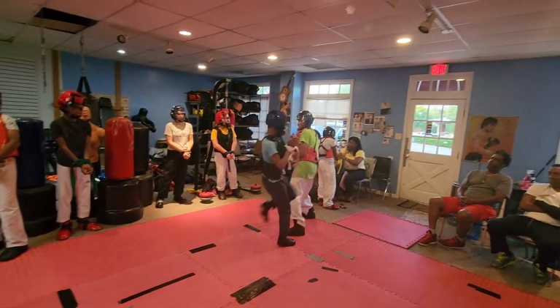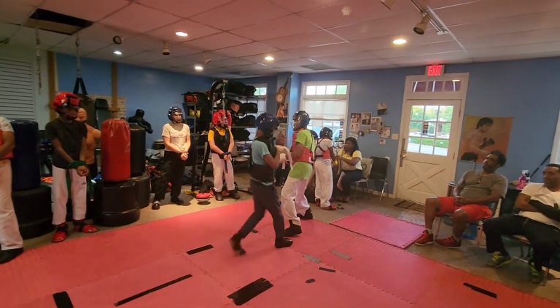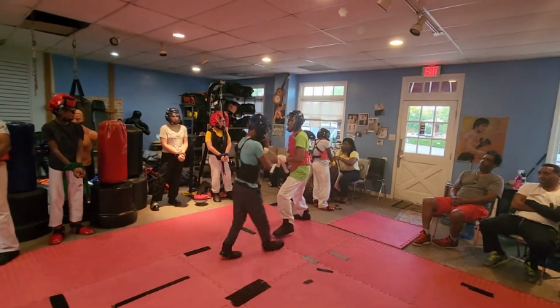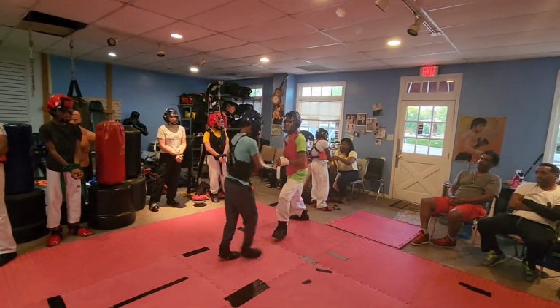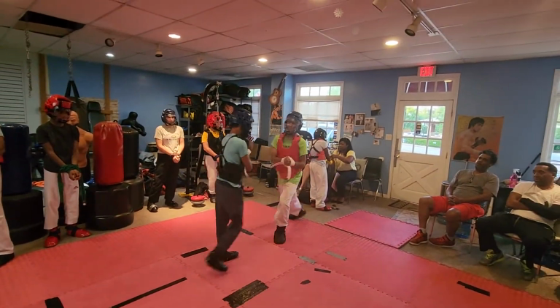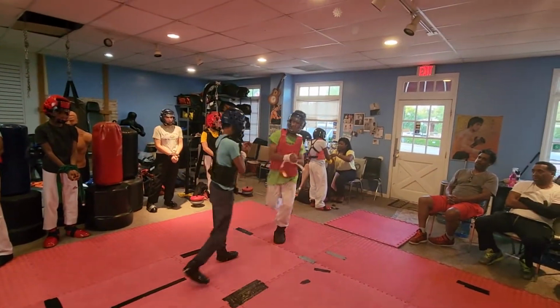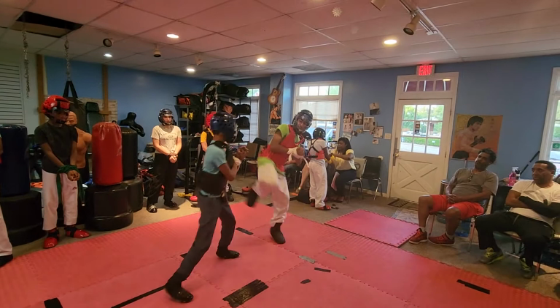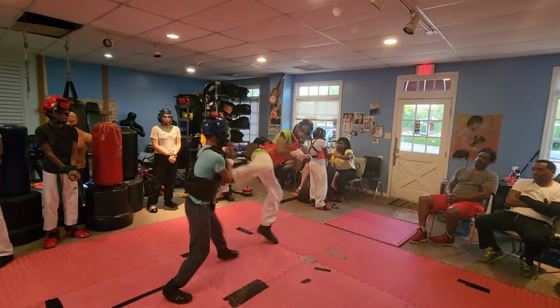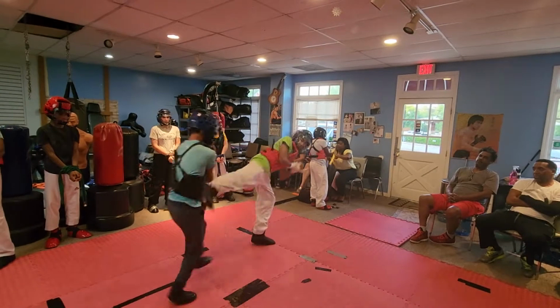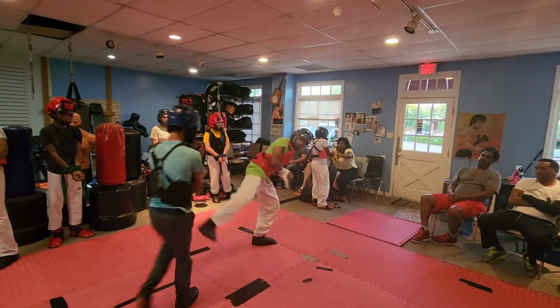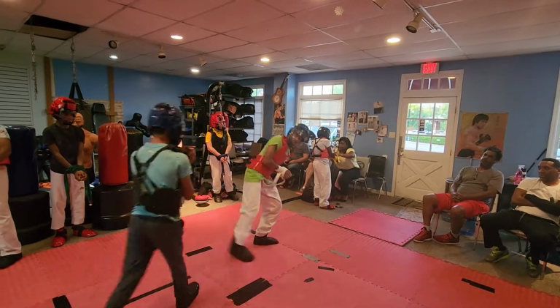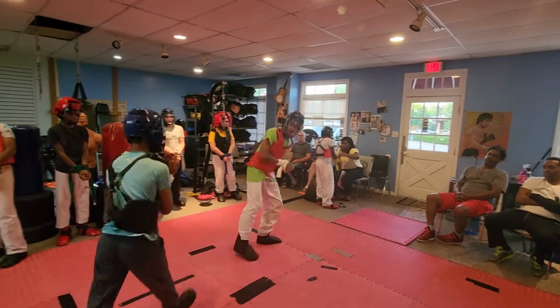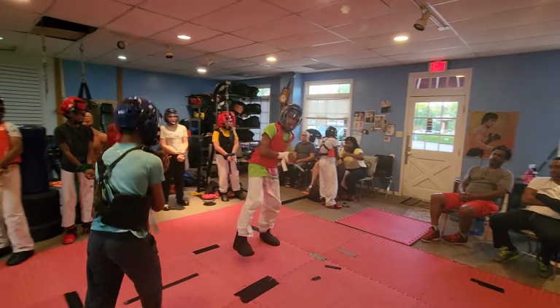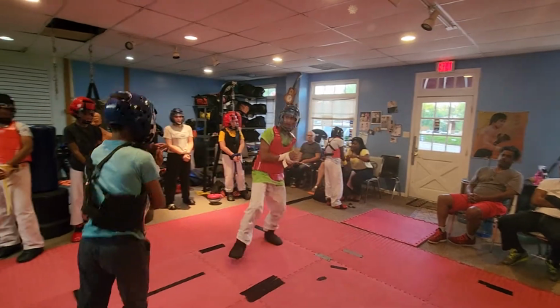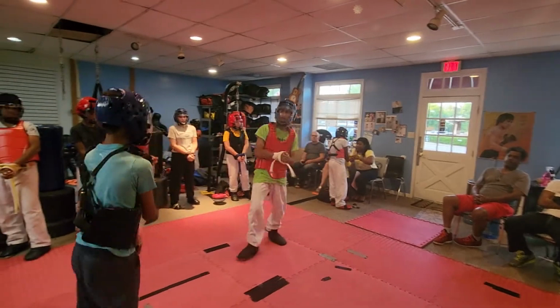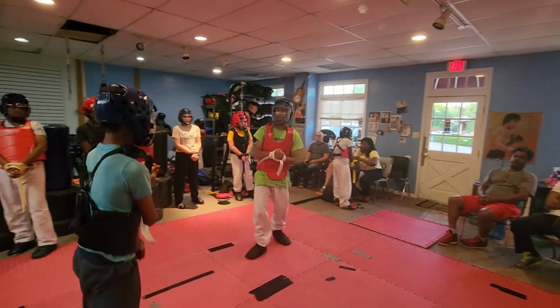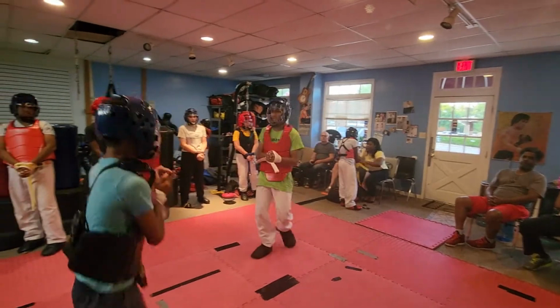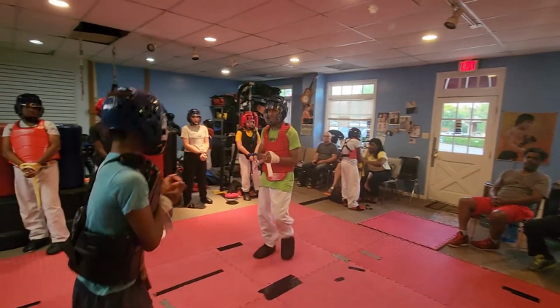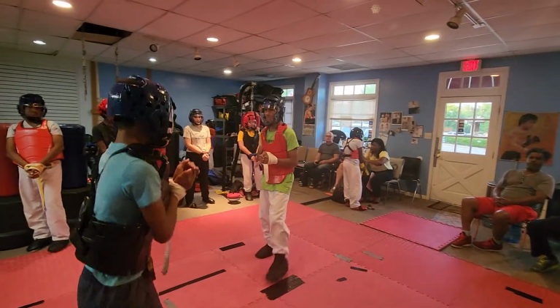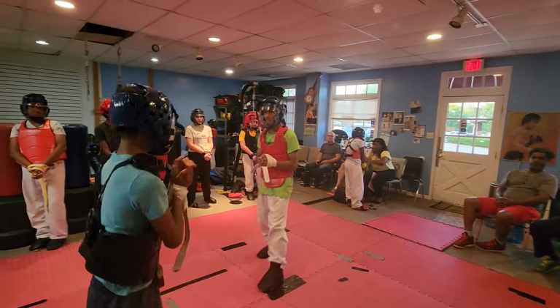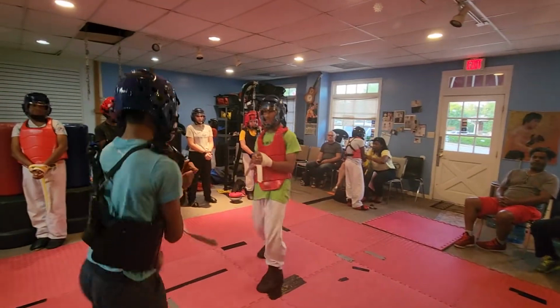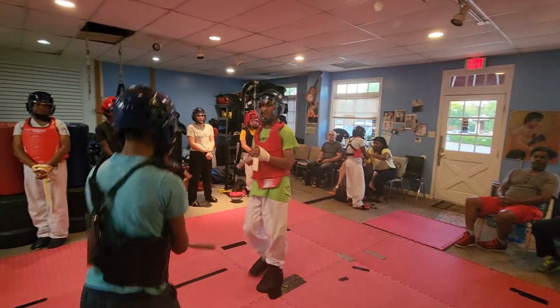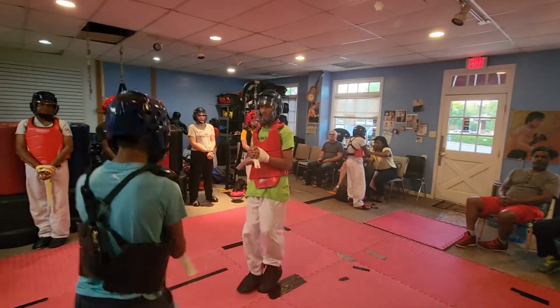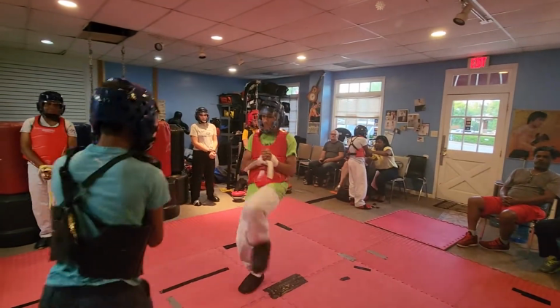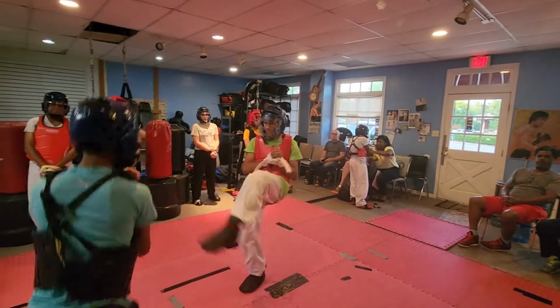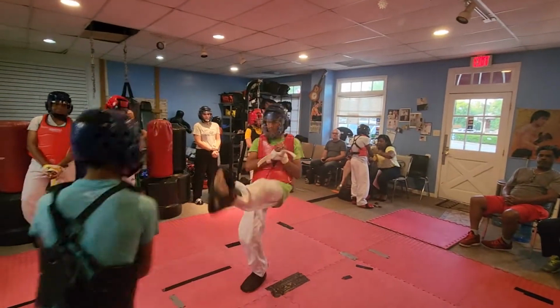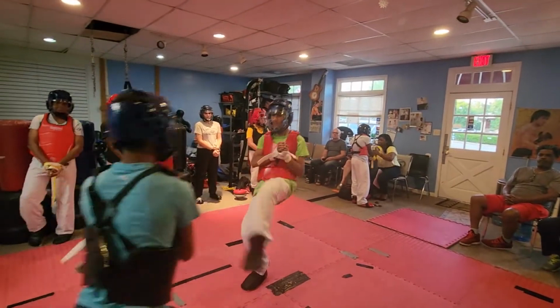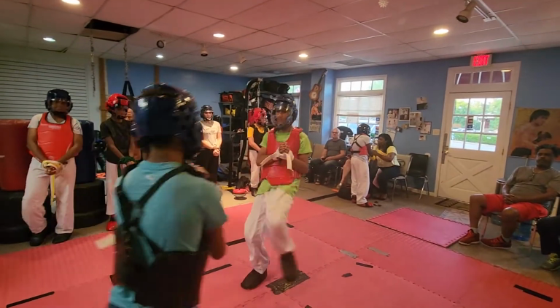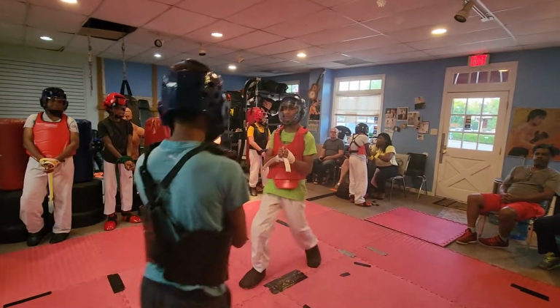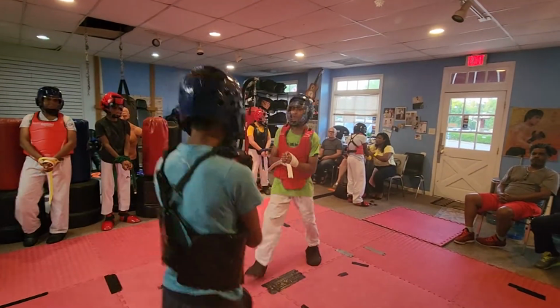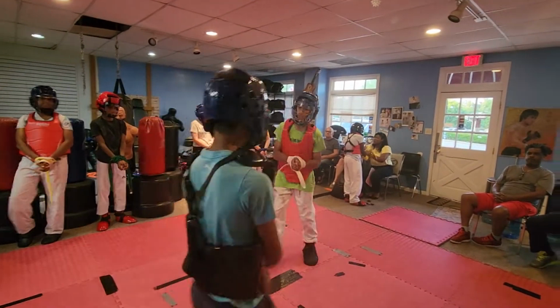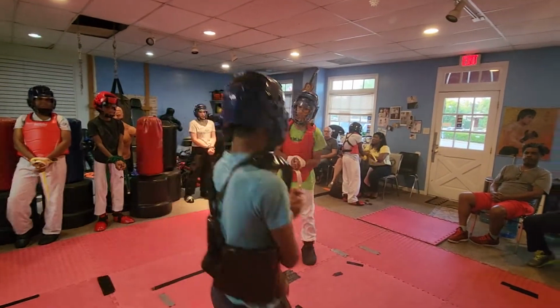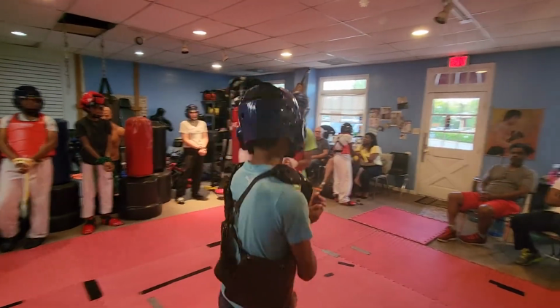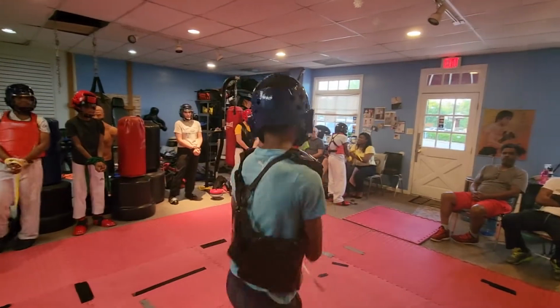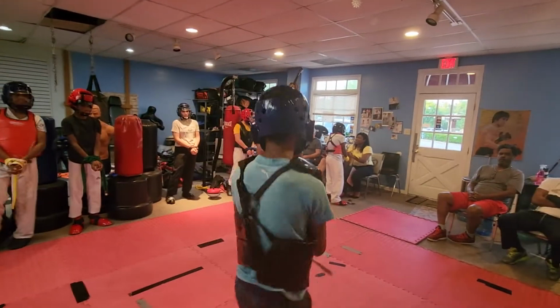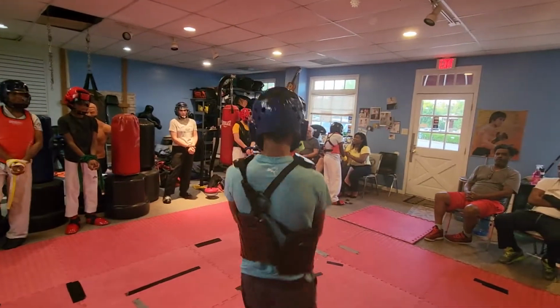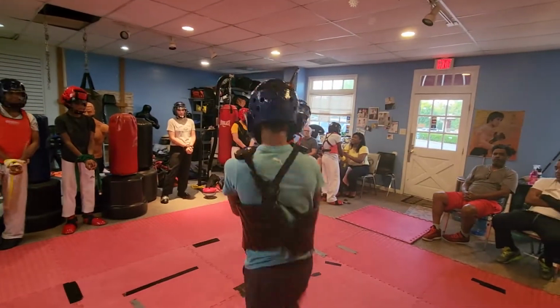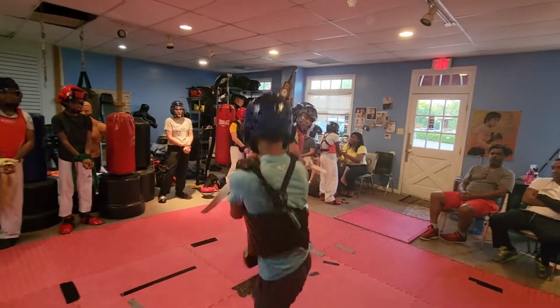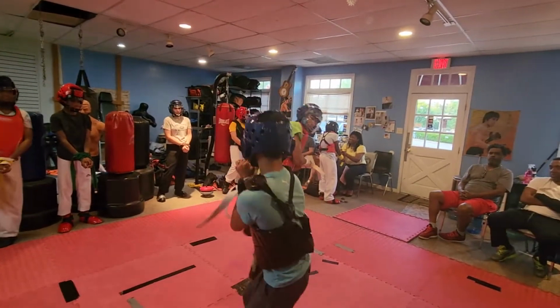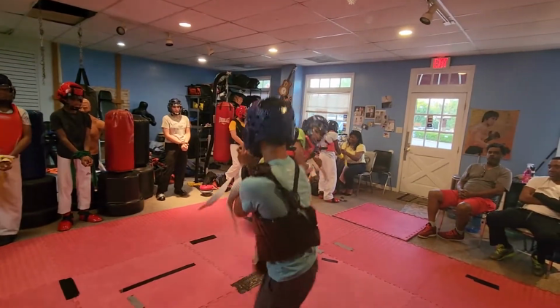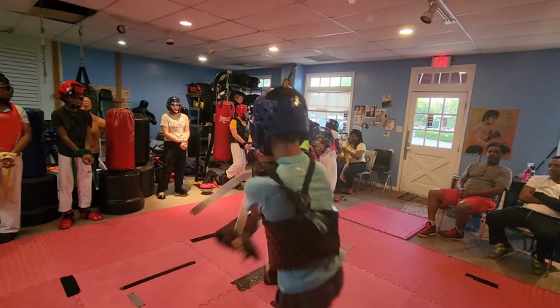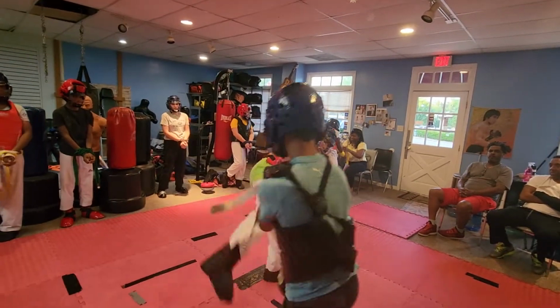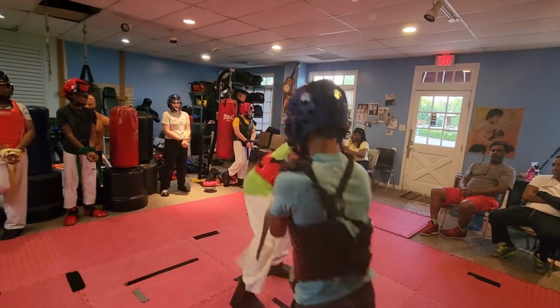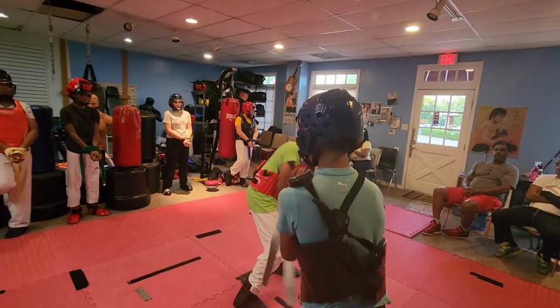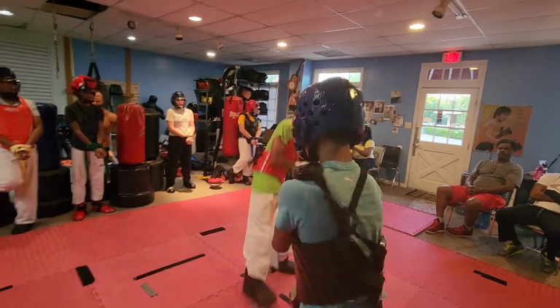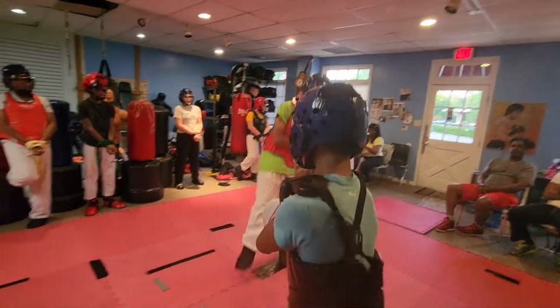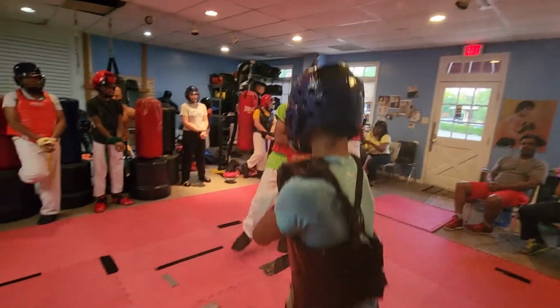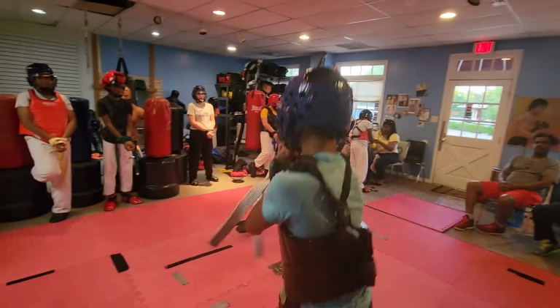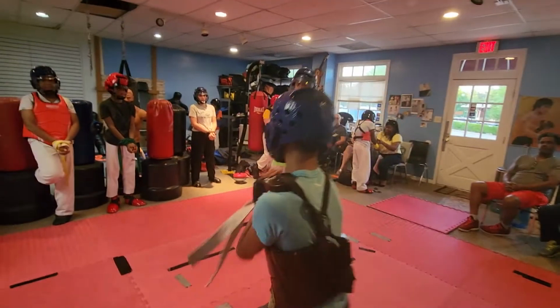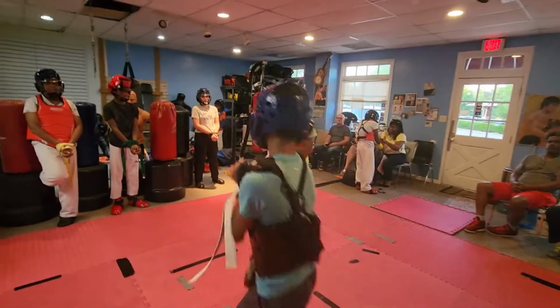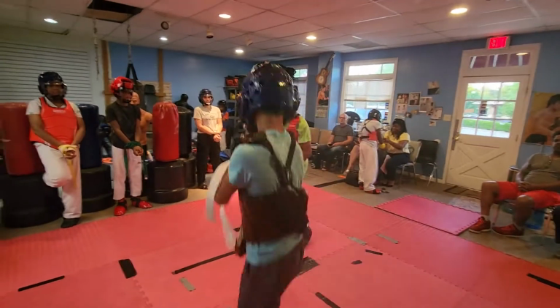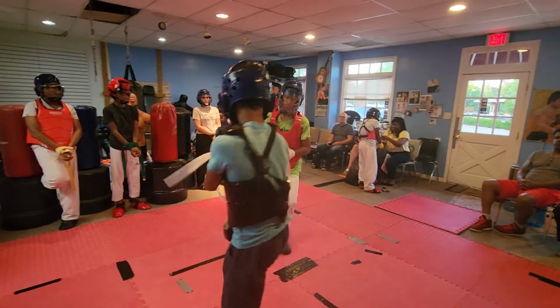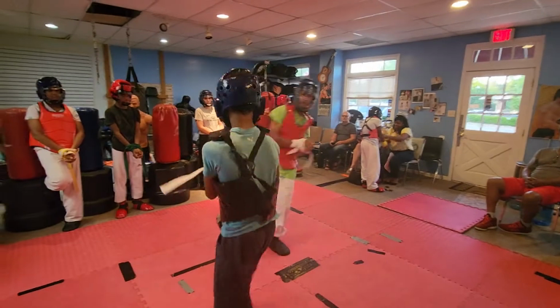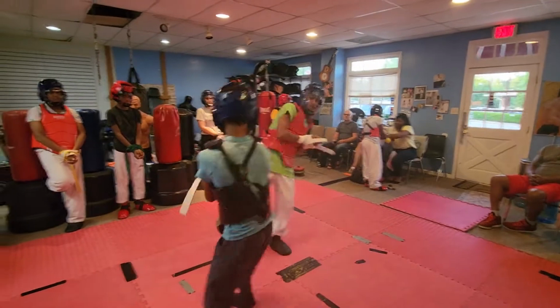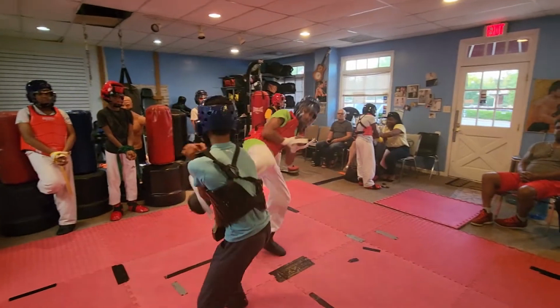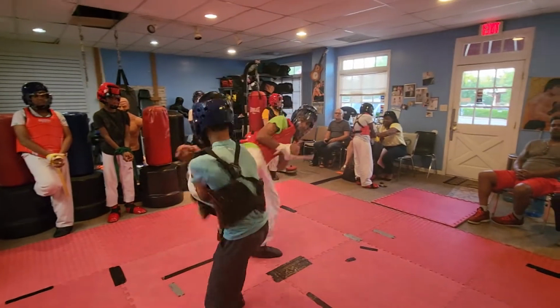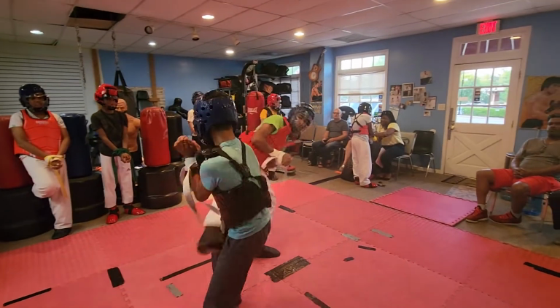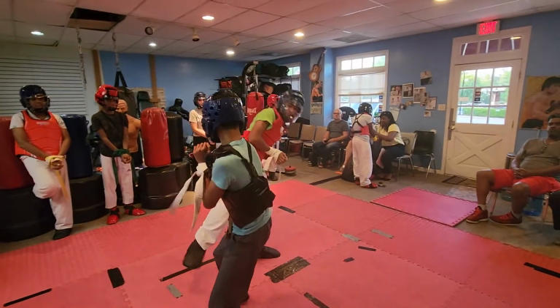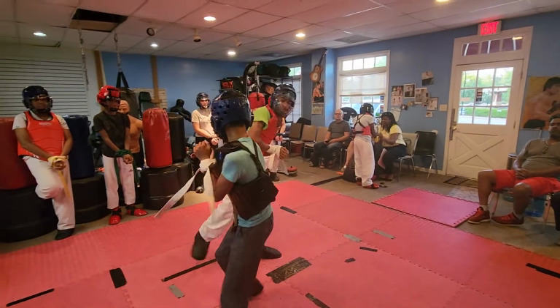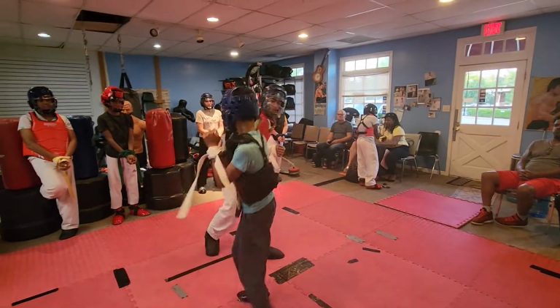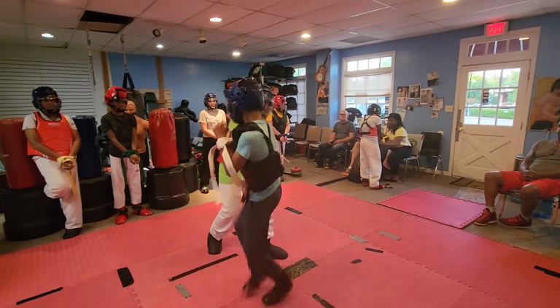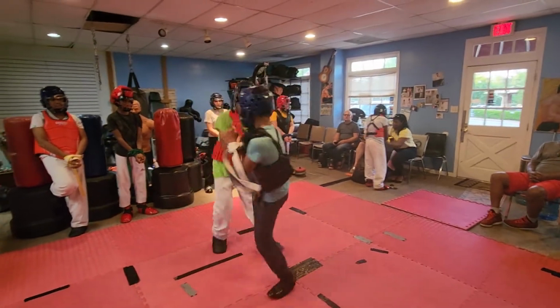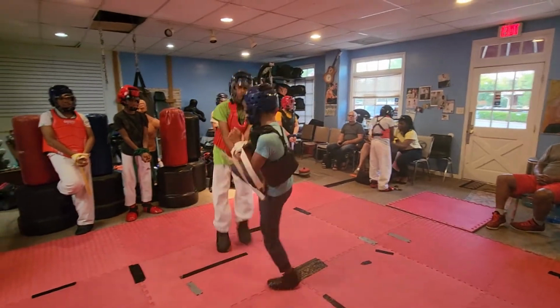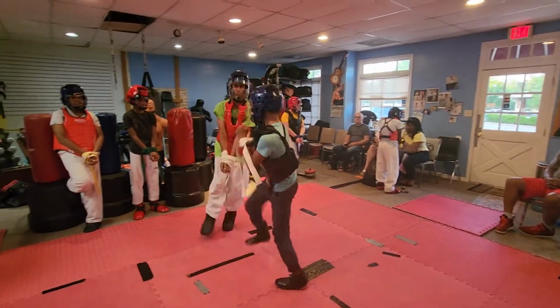I'm glad I got this on video. Knowing me, I have it all. Yeah, you doing your kicks now. There you go.